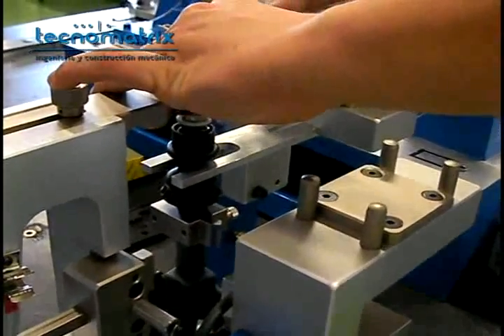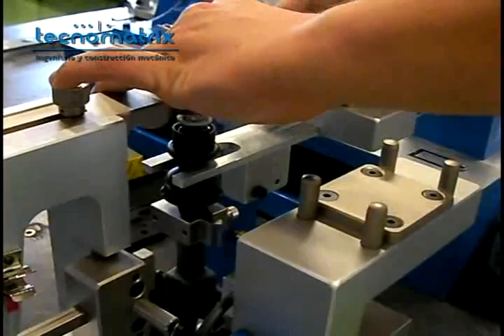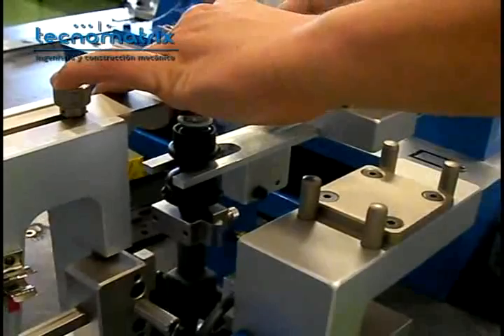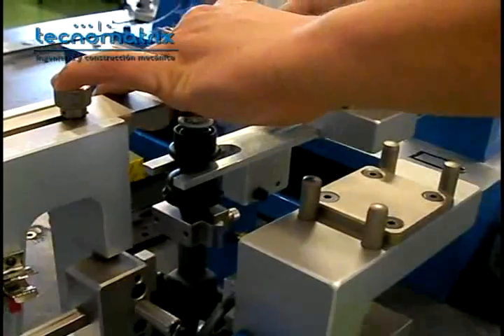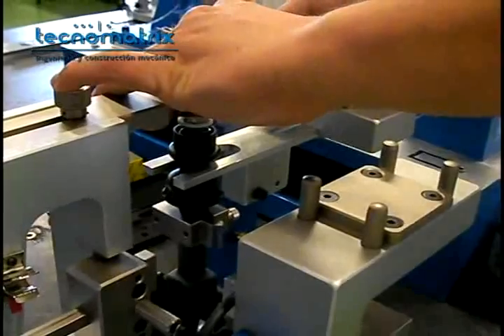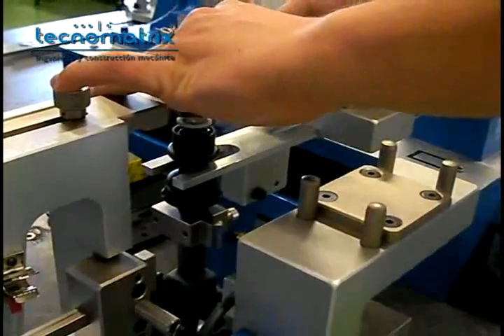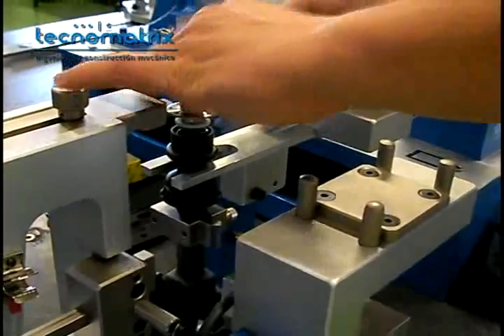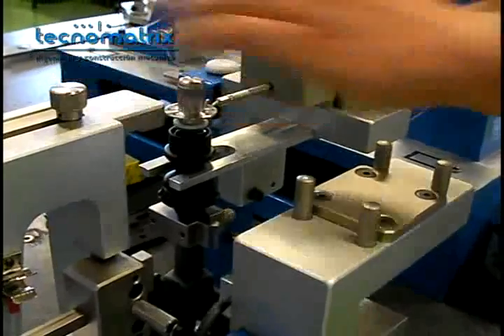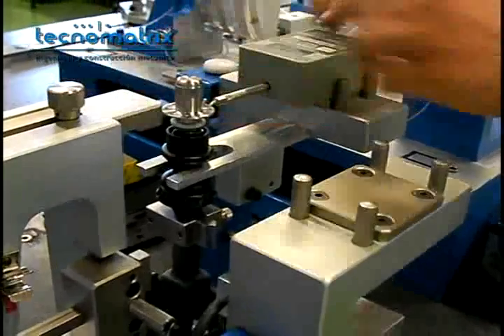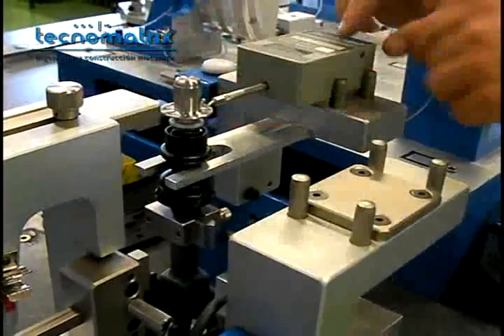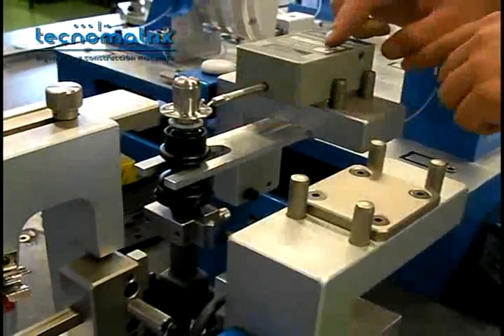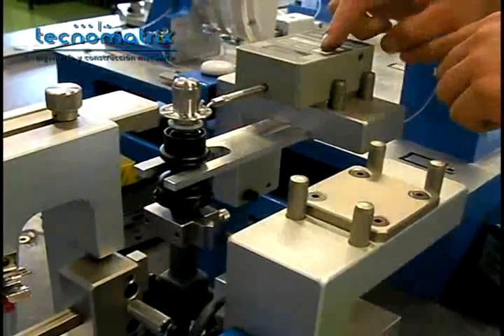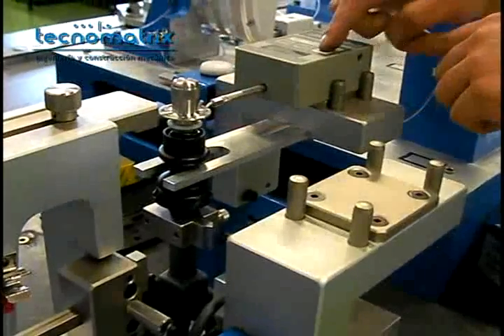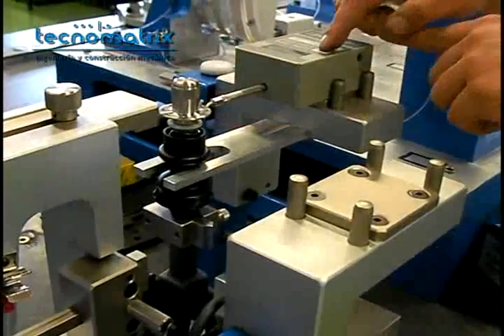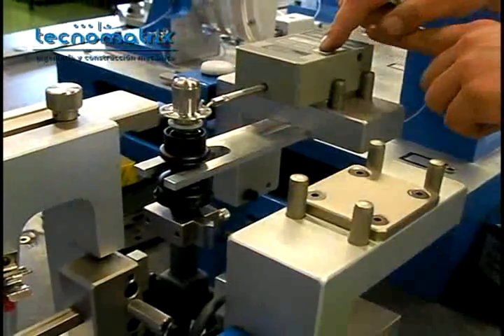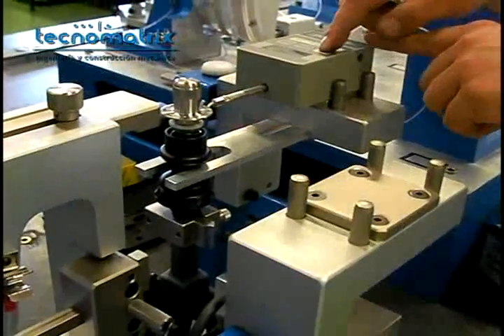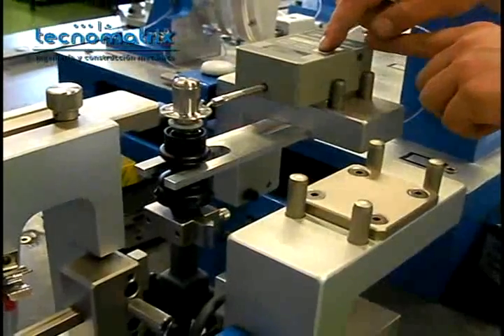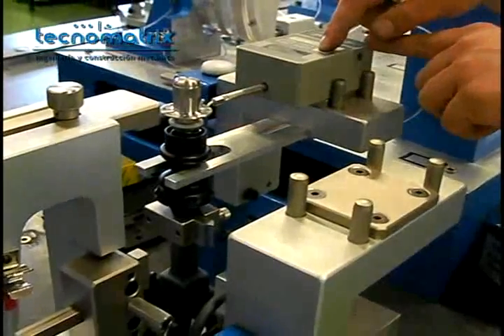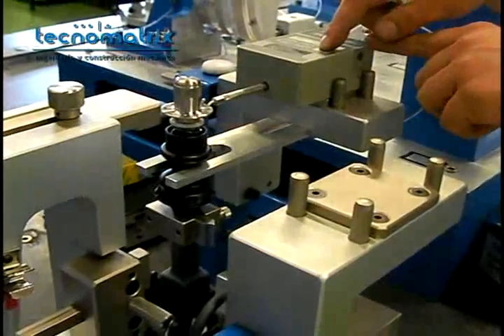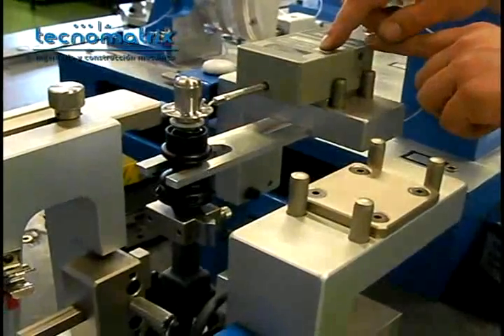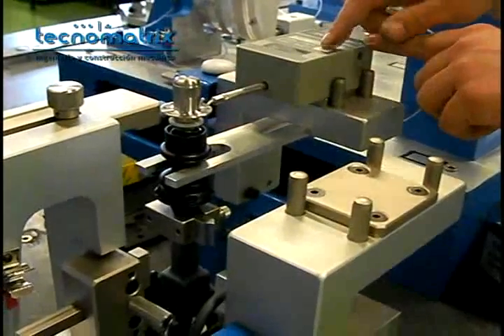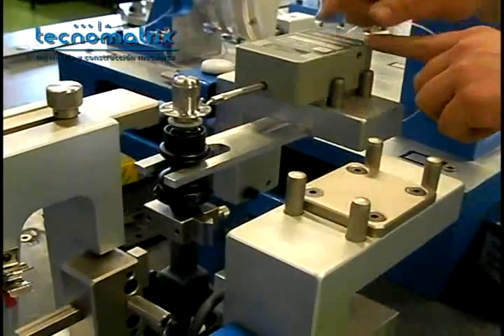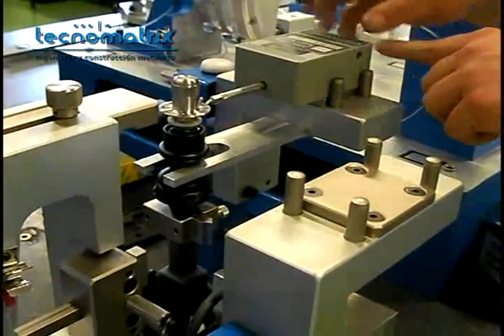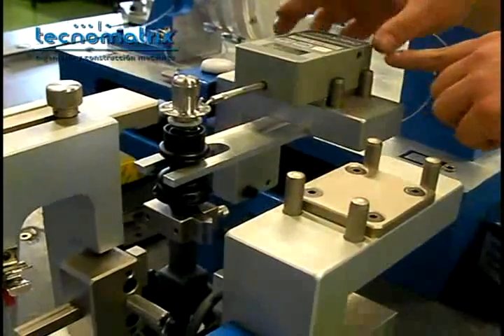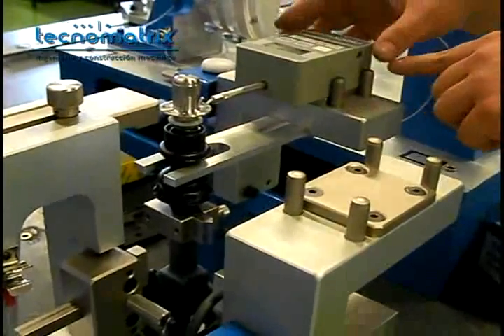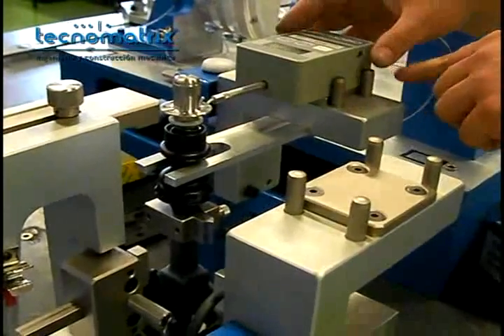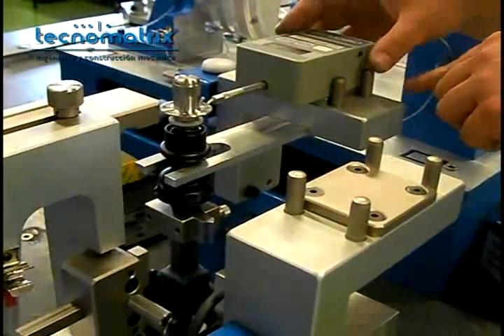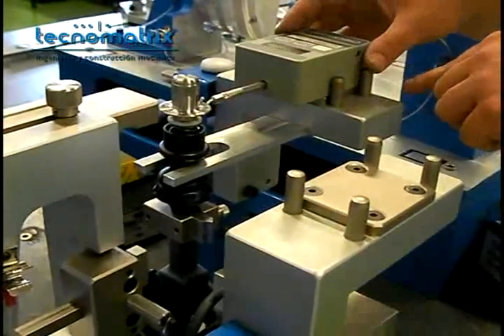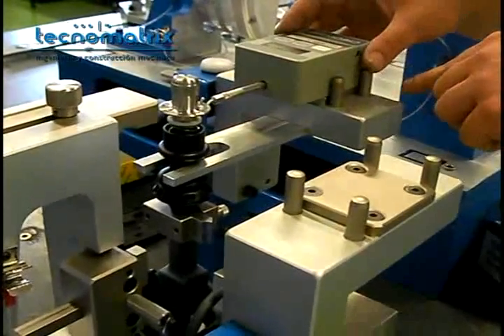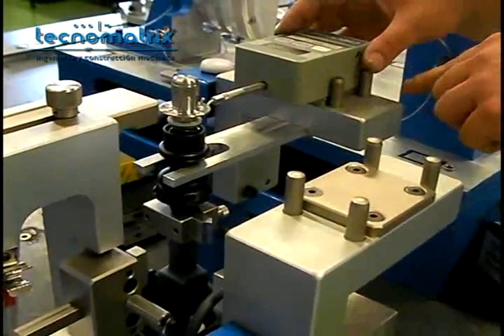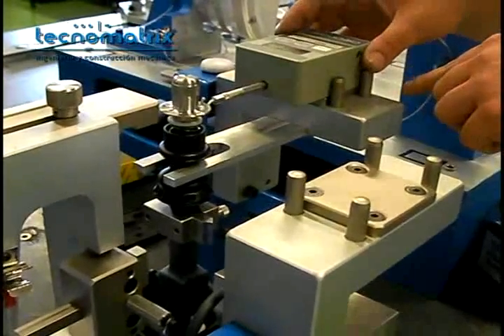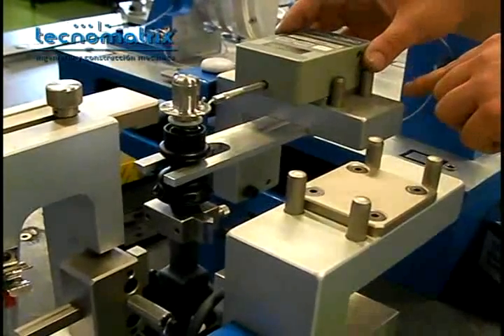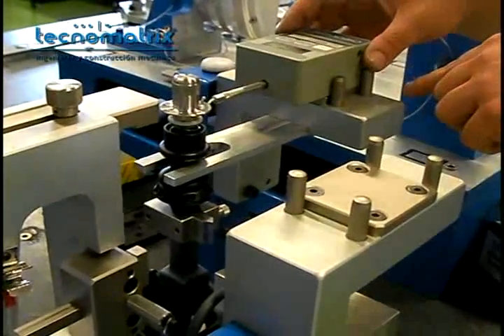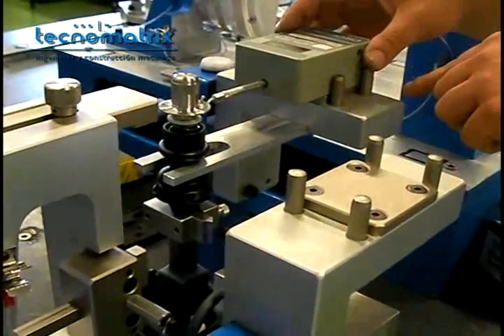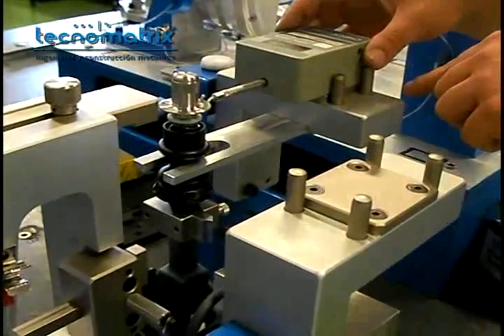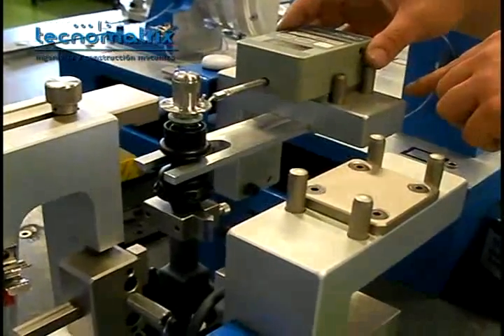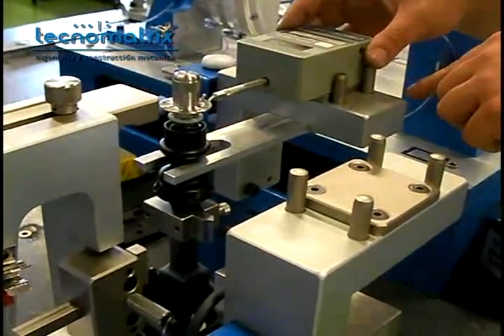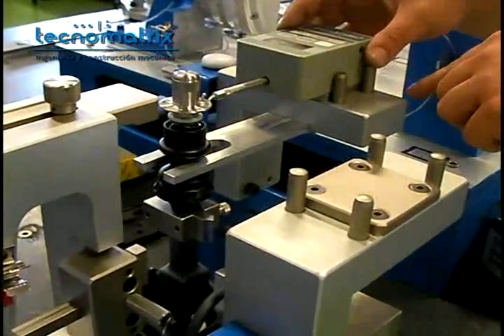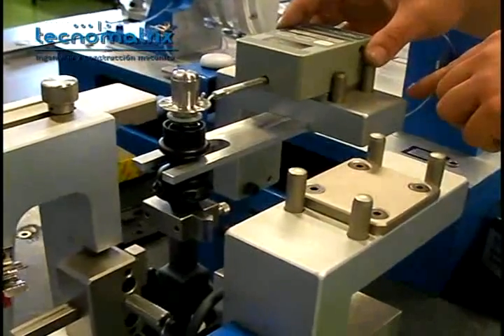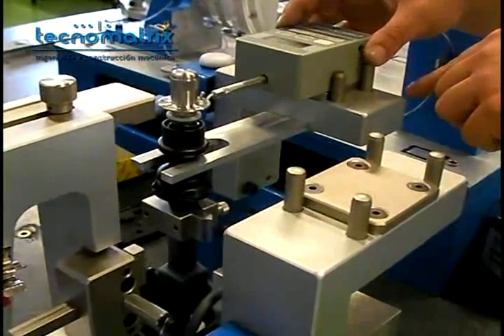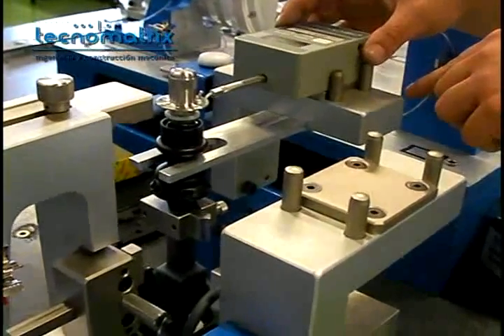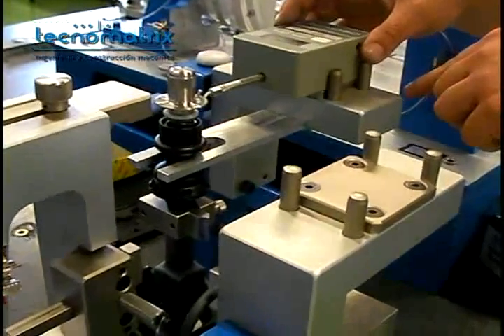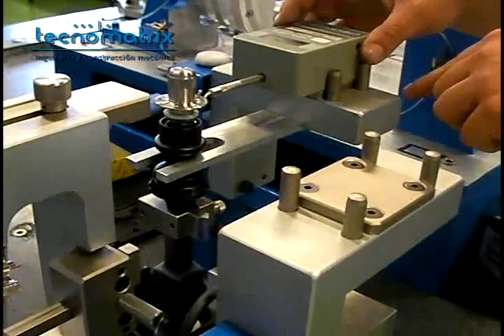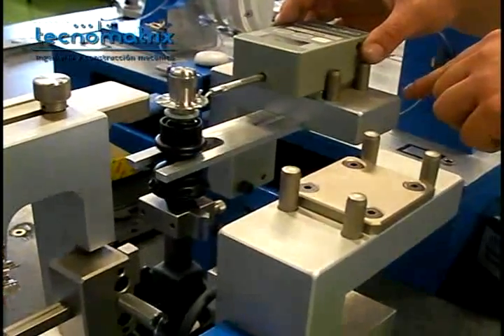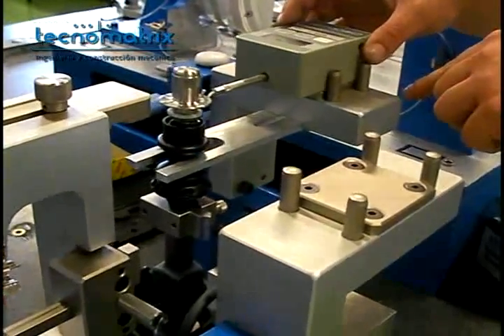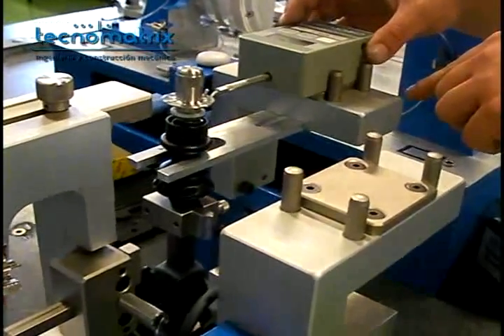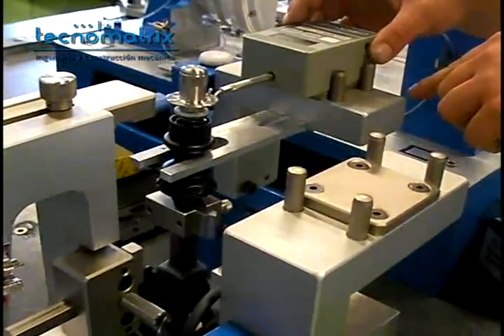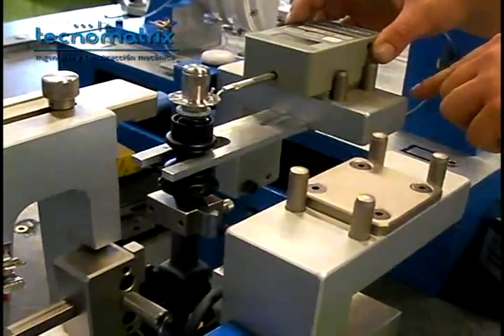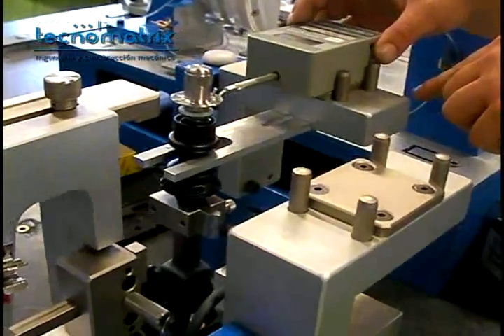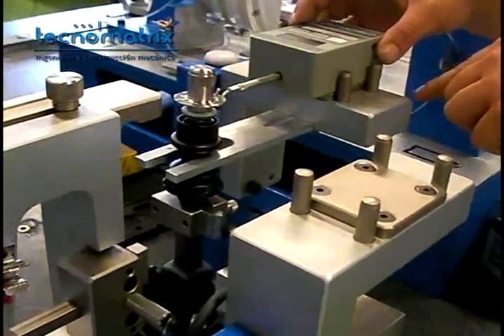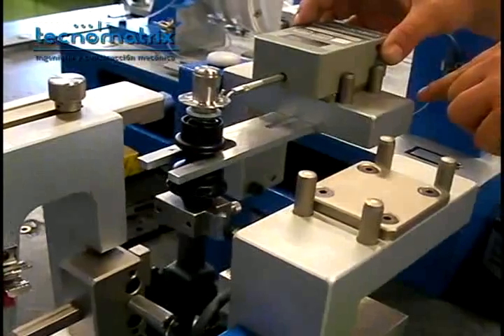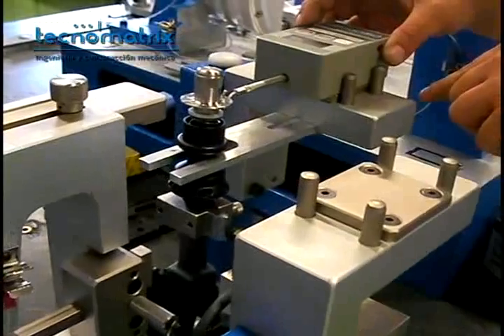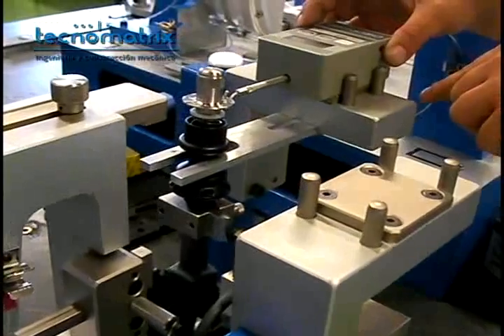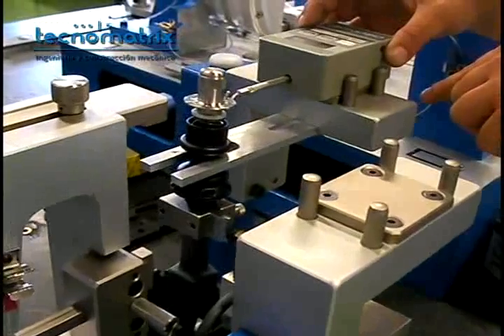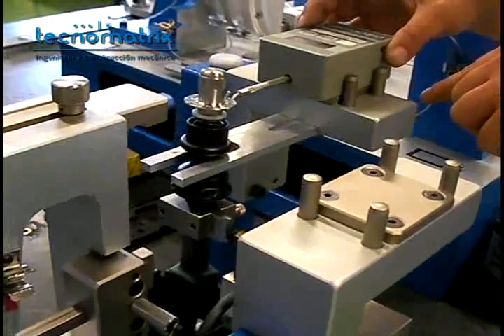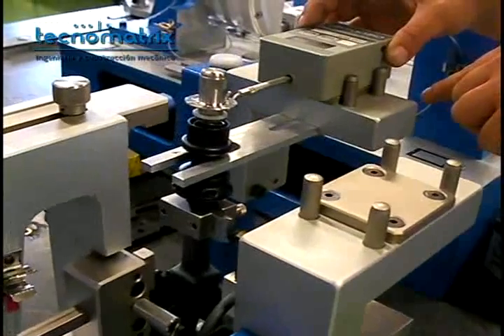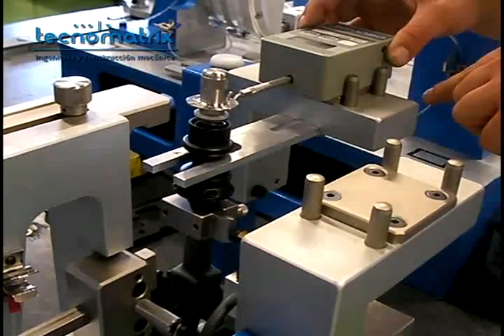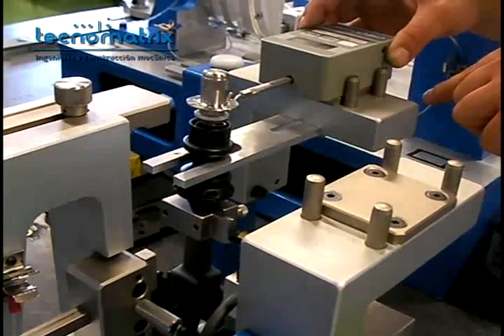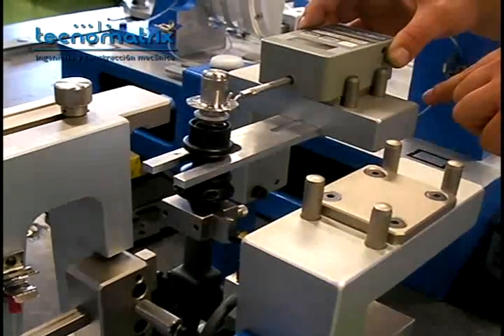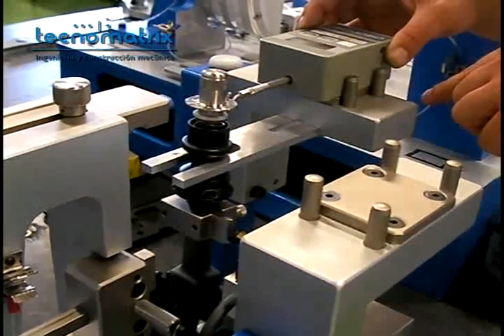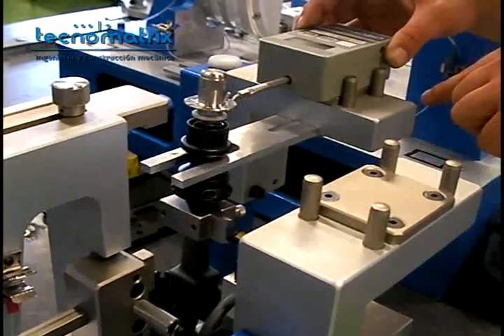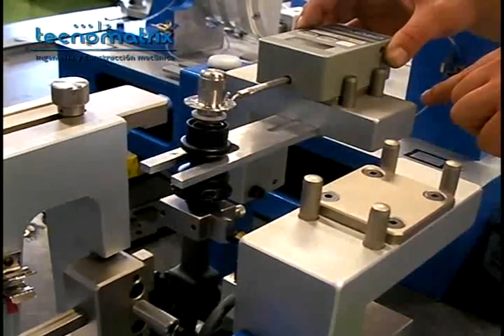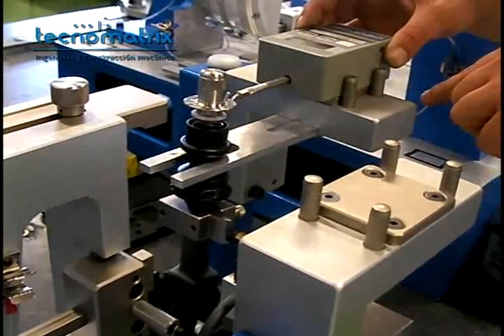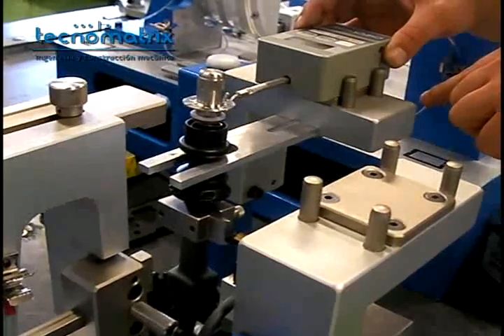Push and pull the dynamometer. Each time the light turns on, write down the value indicated by the dynamometer.